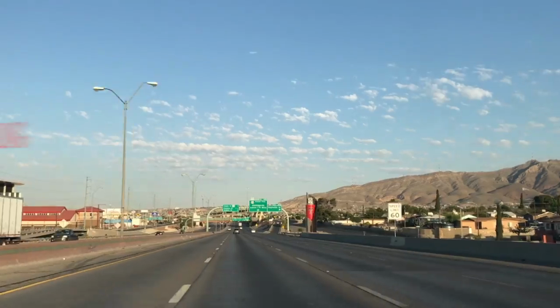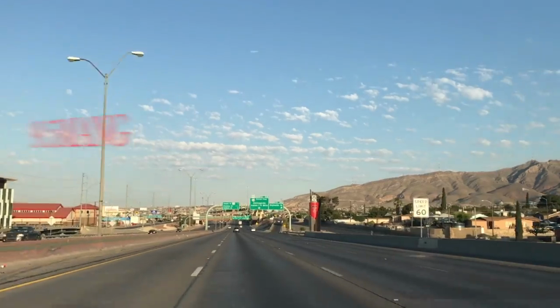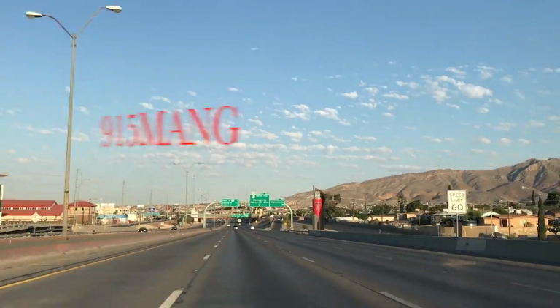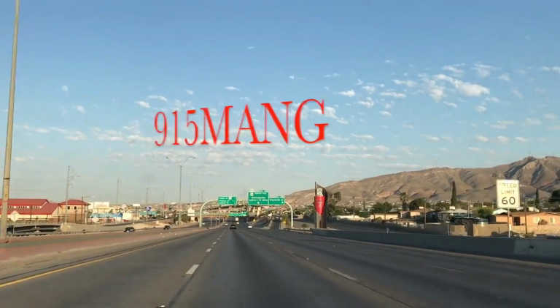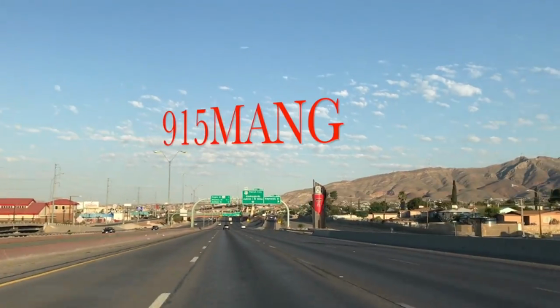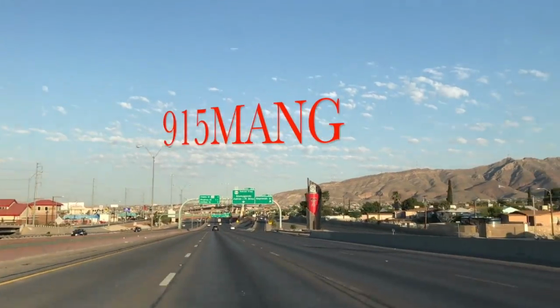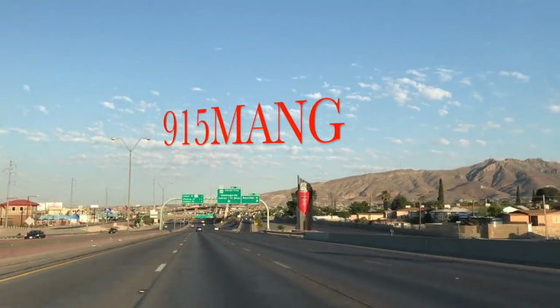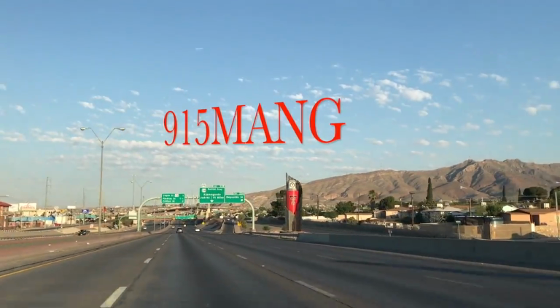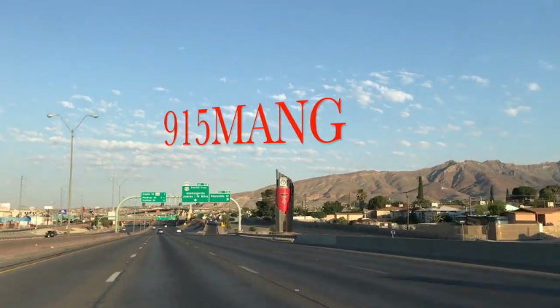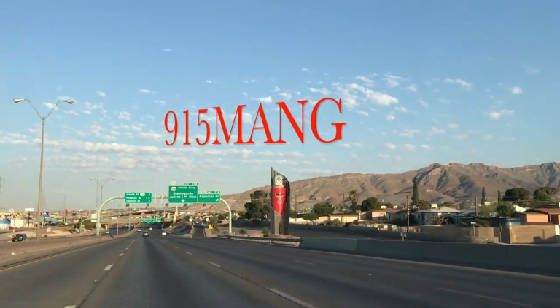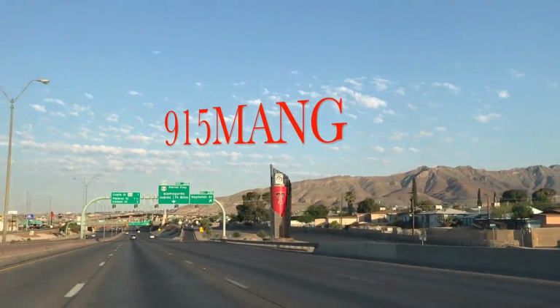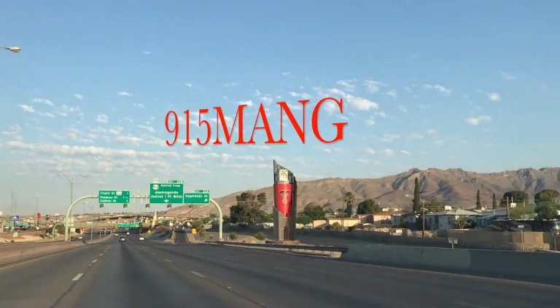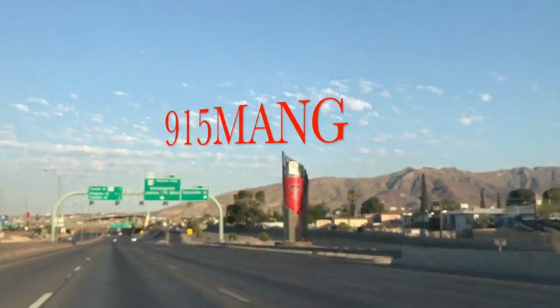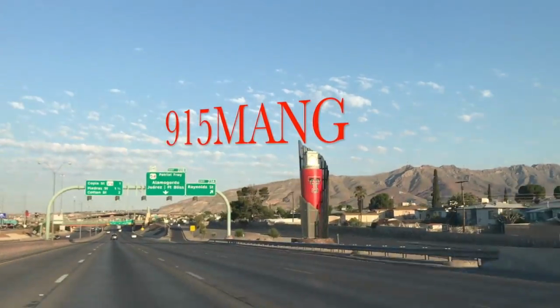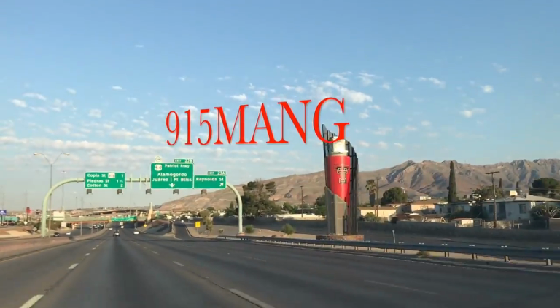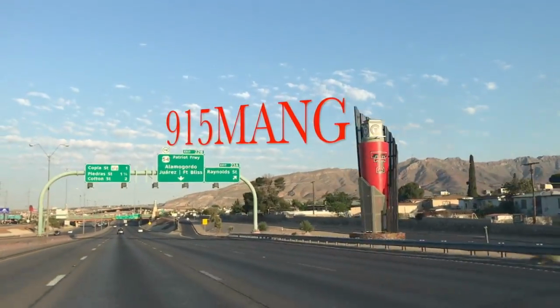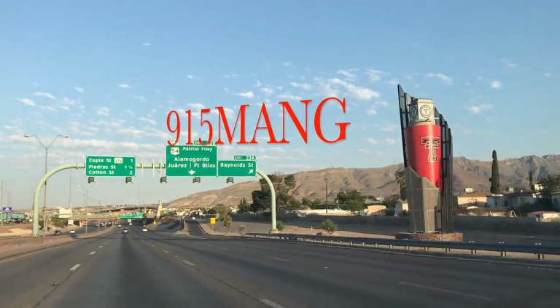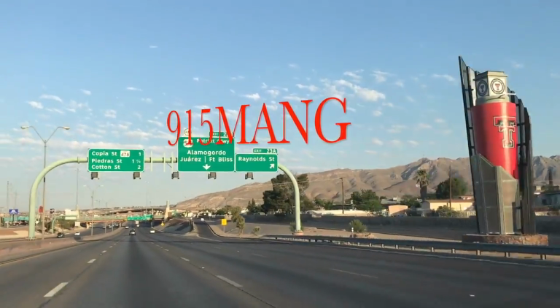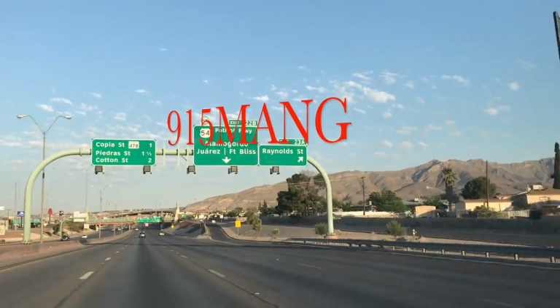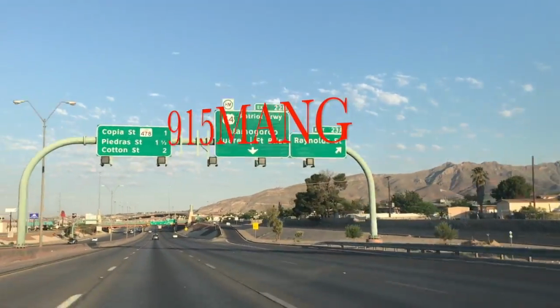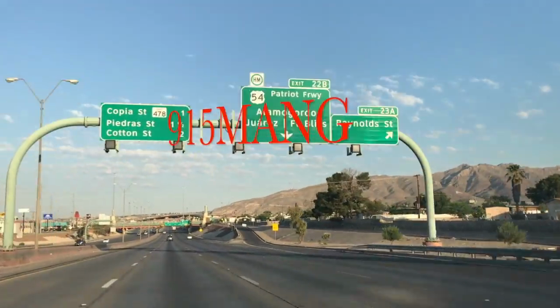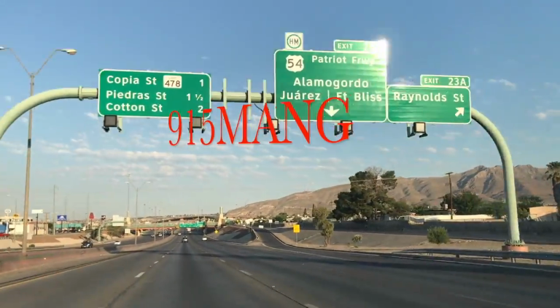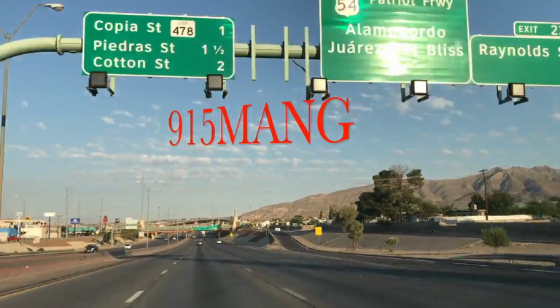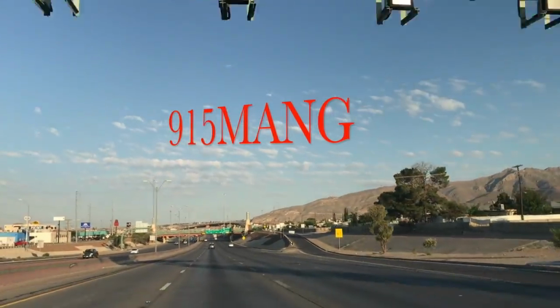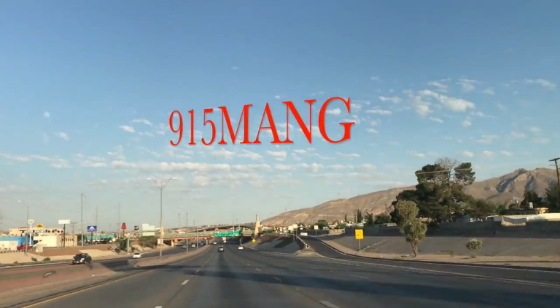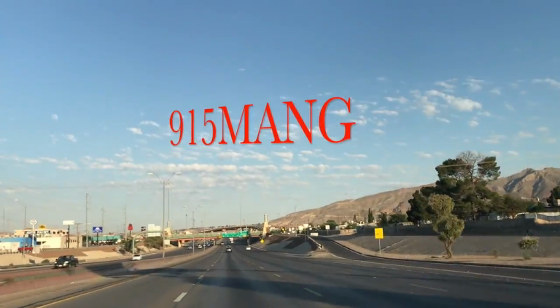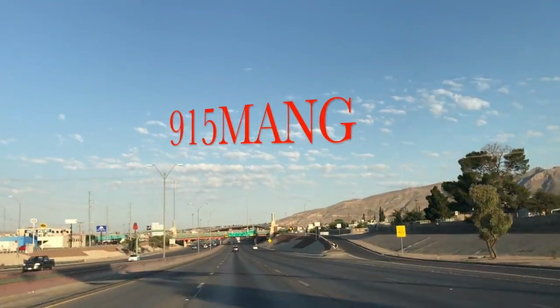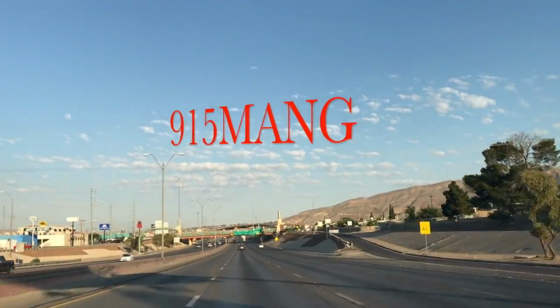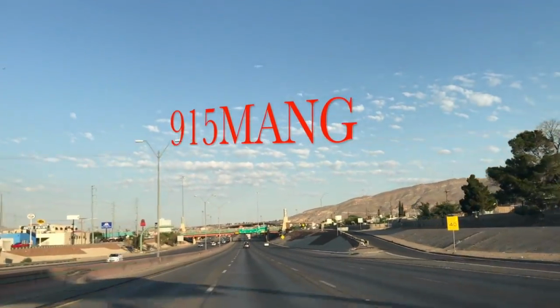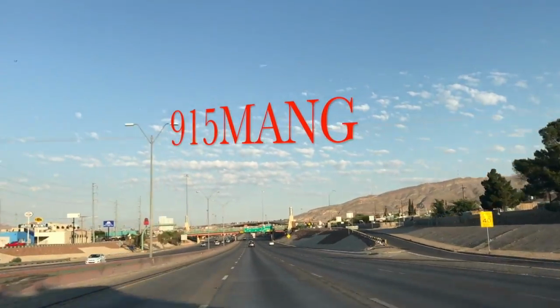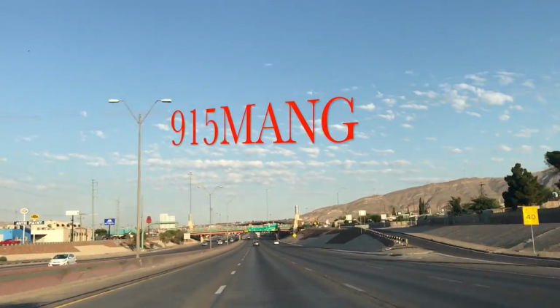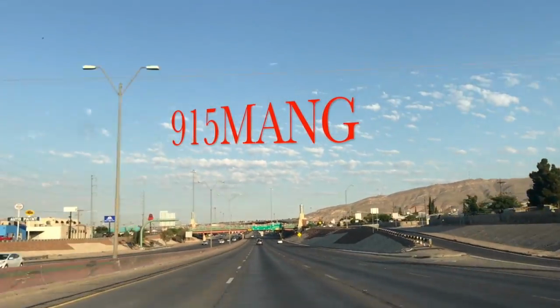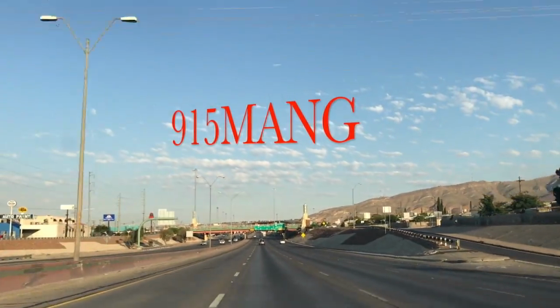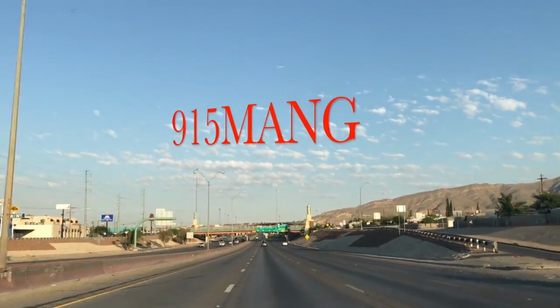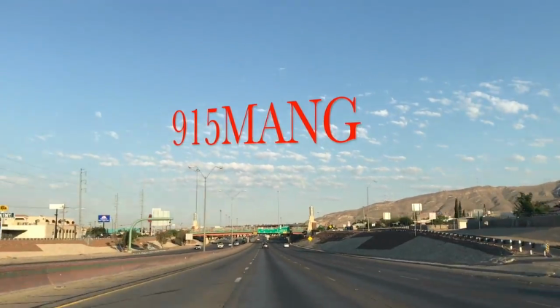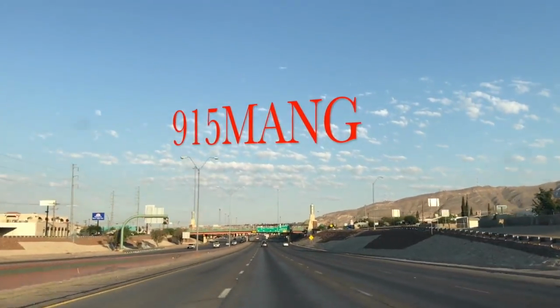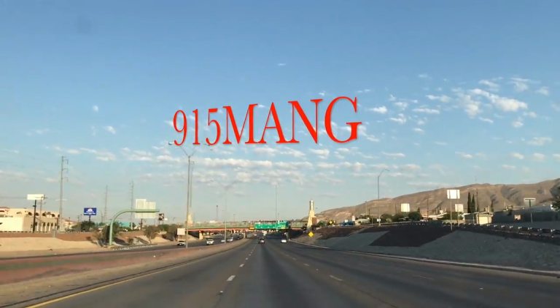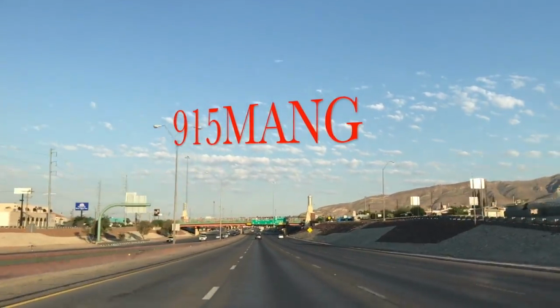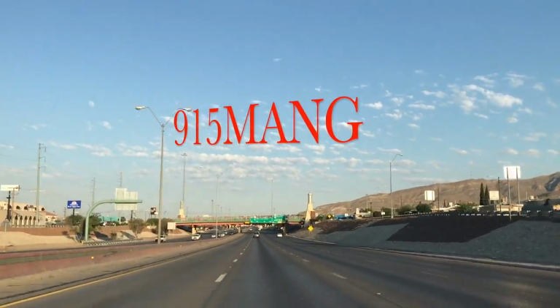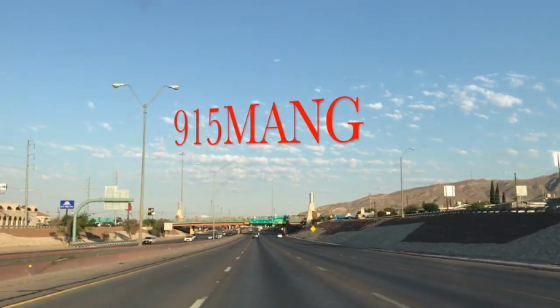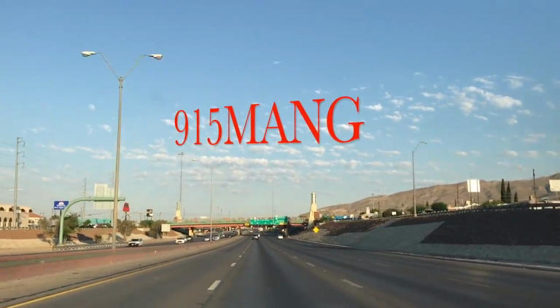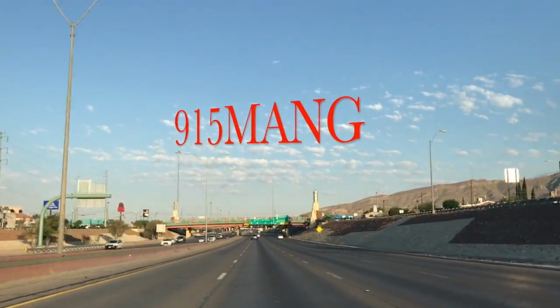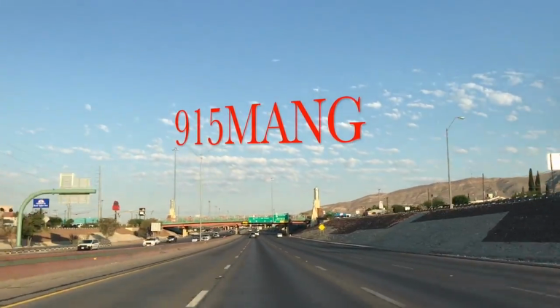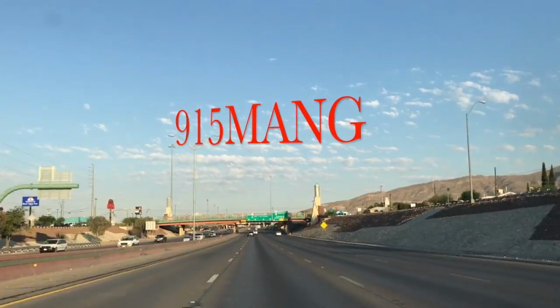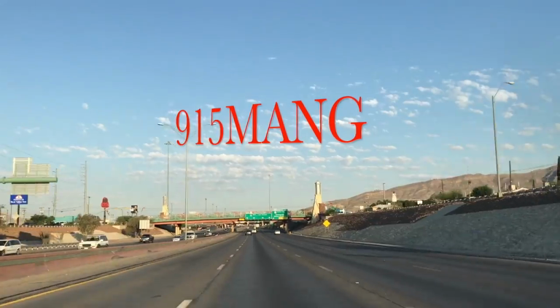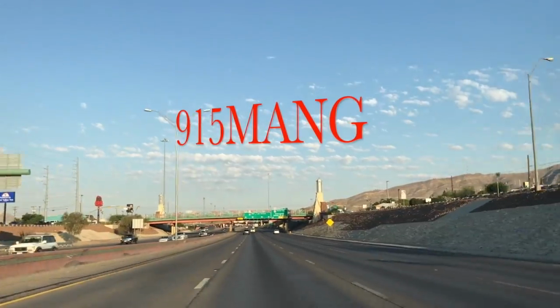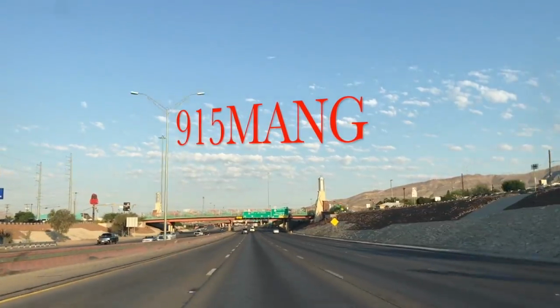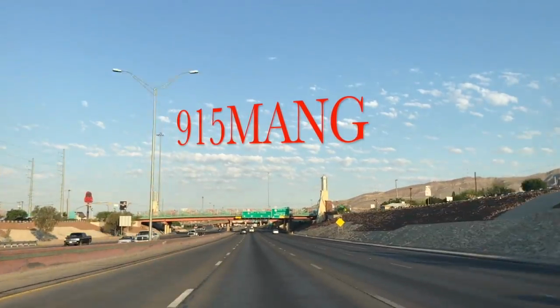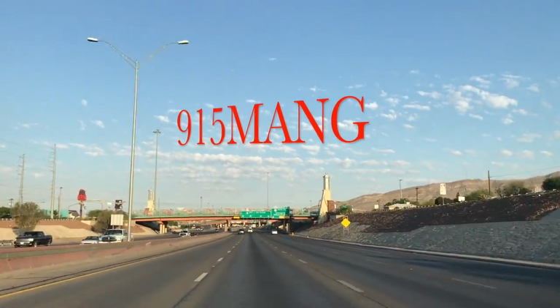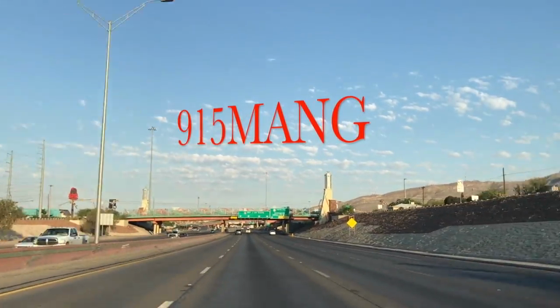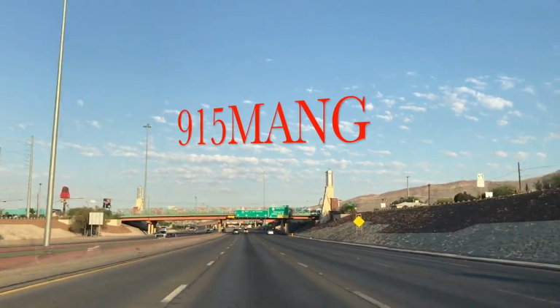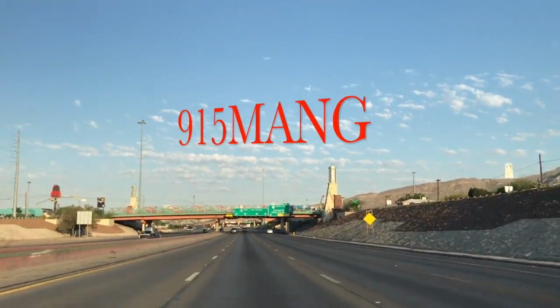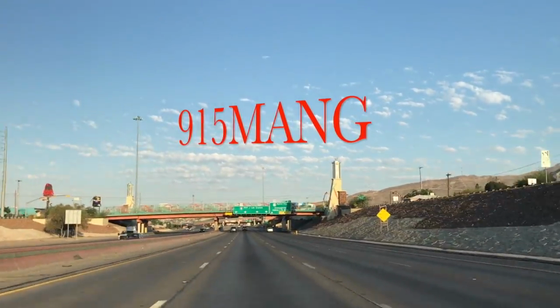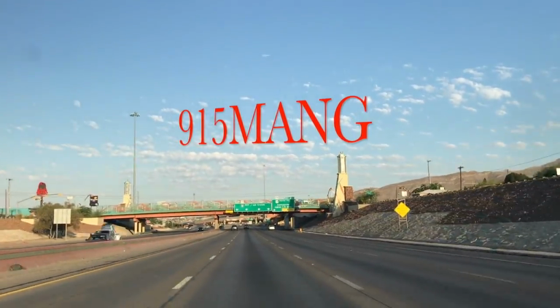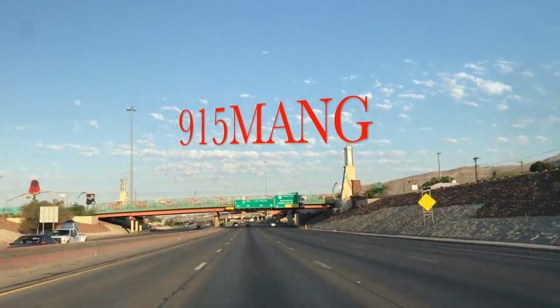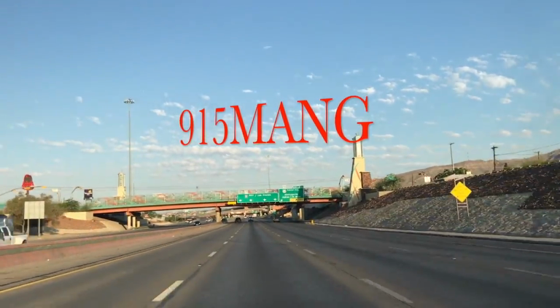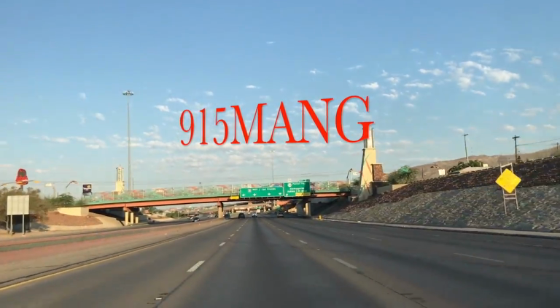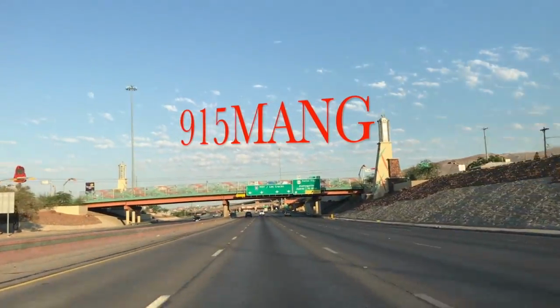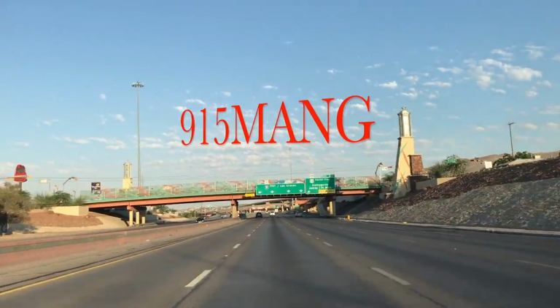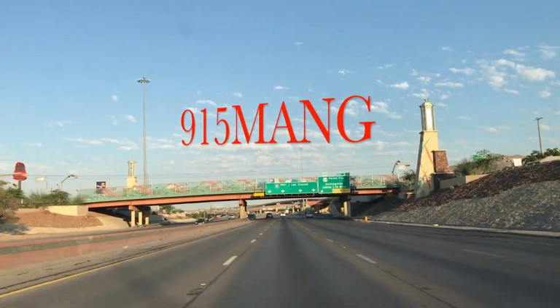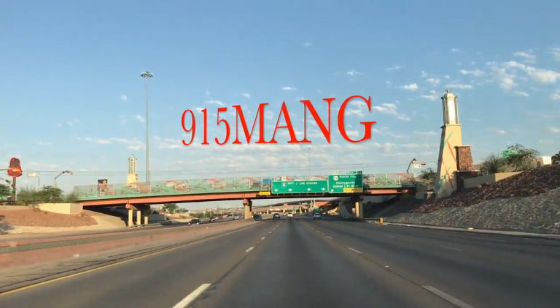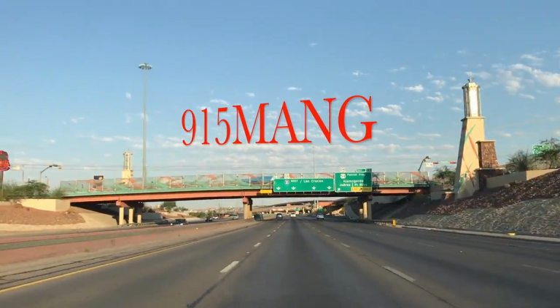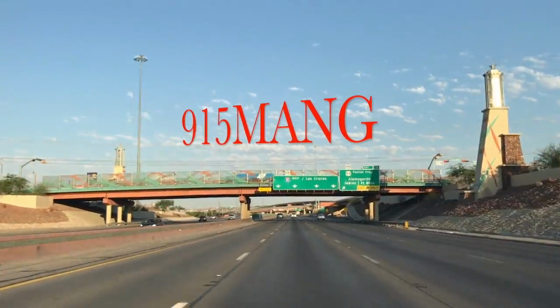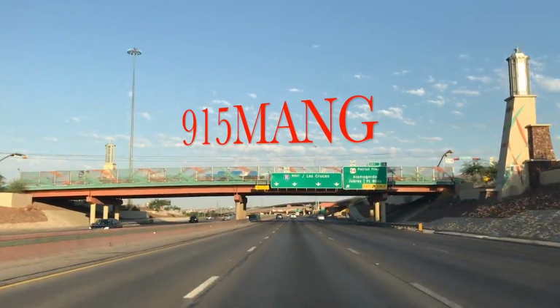What's up, my friends? 915mang here. We're gonna go to Javier's house to pick up a few things. Go ahead and kick back and enjoy the ride.